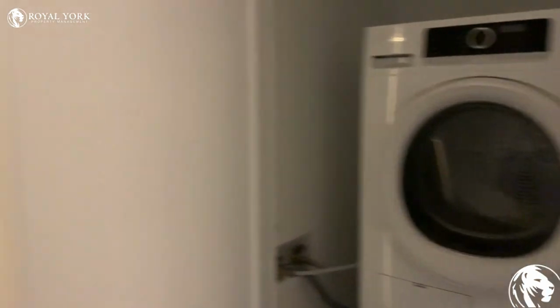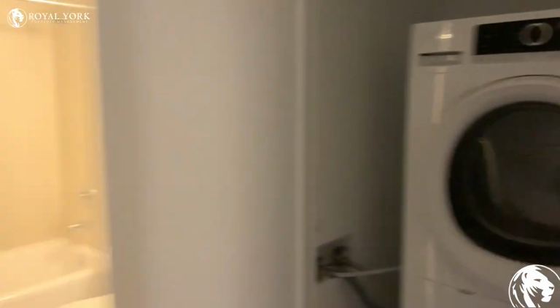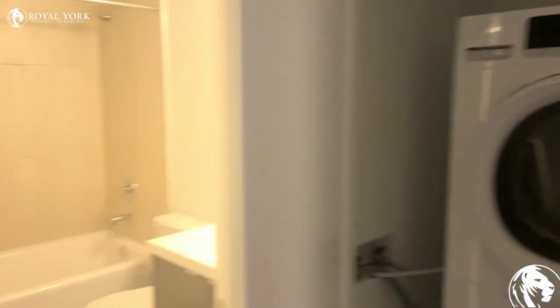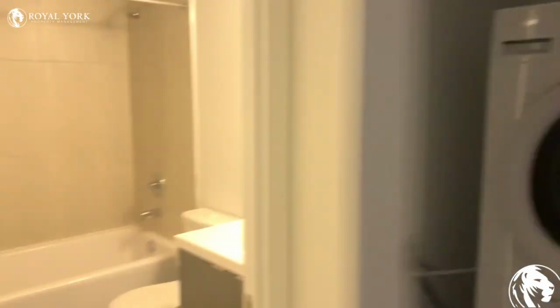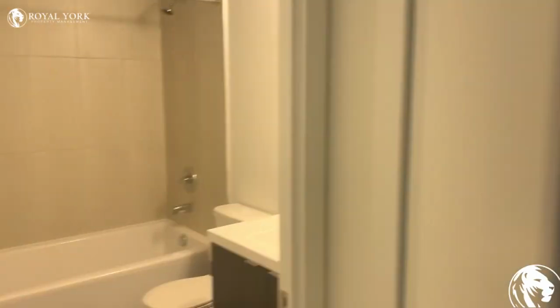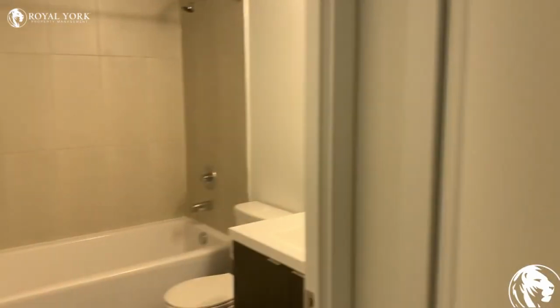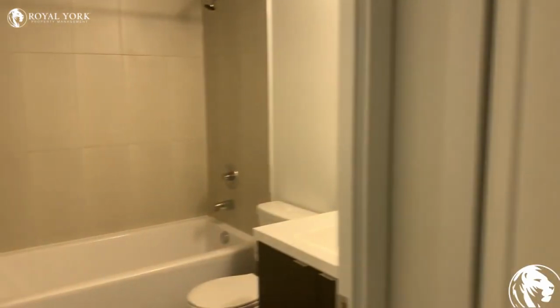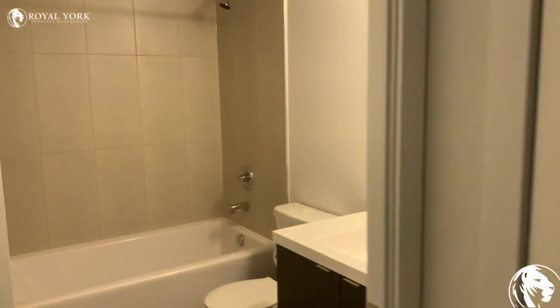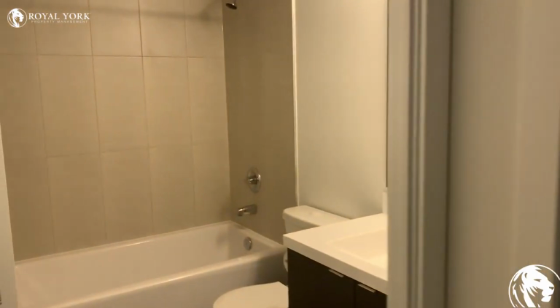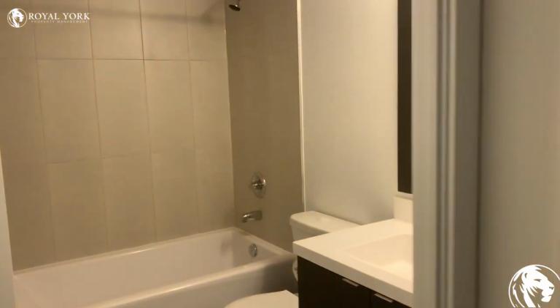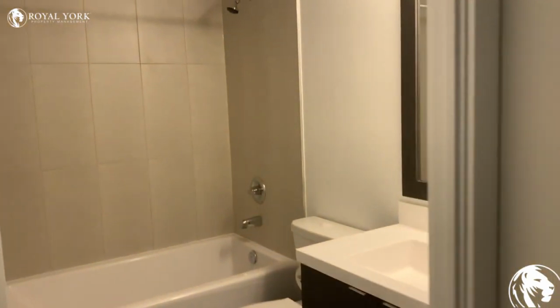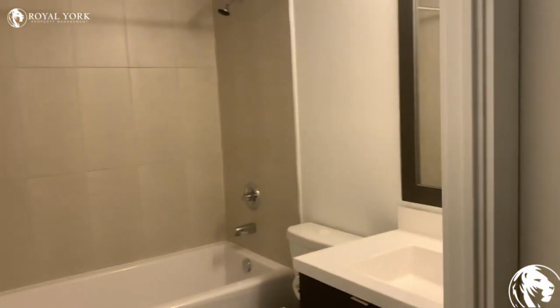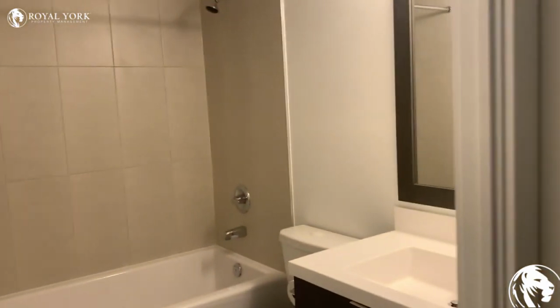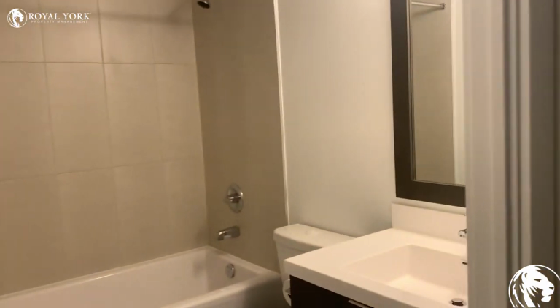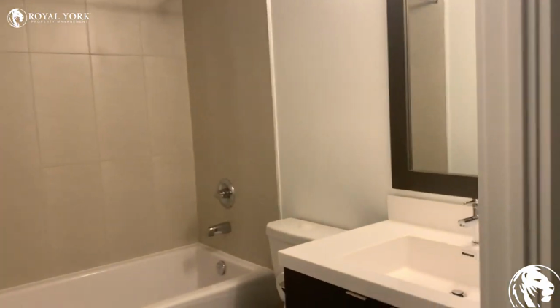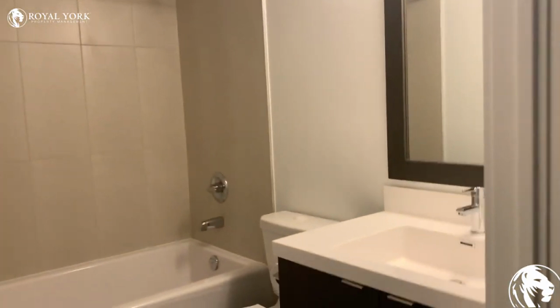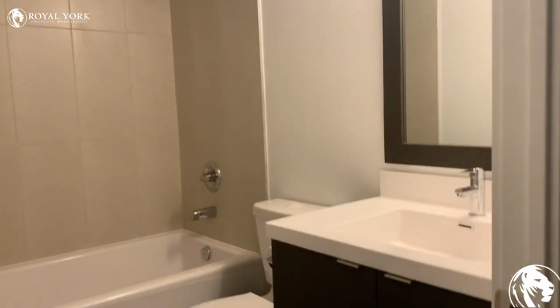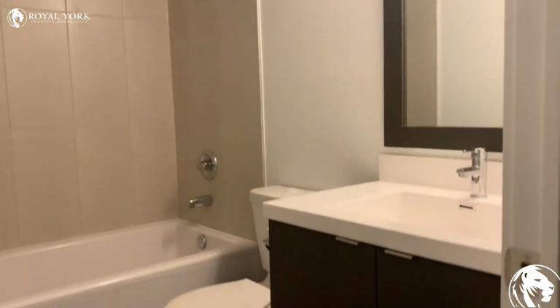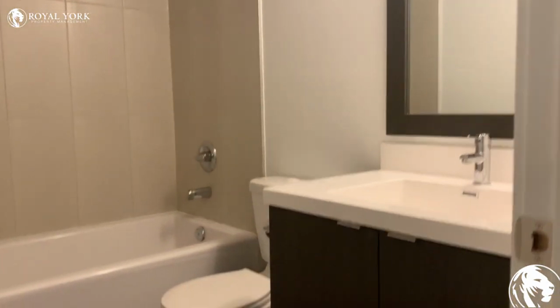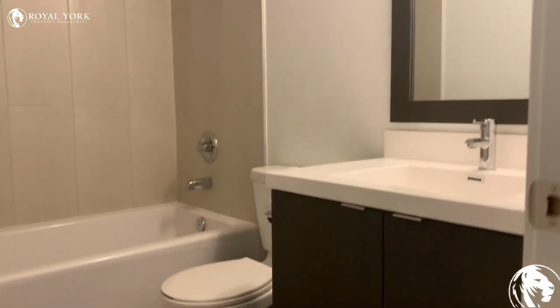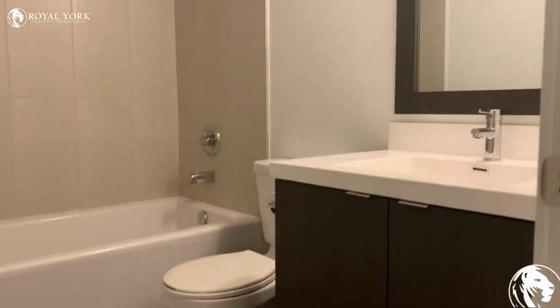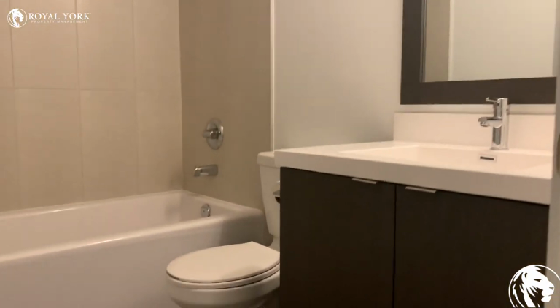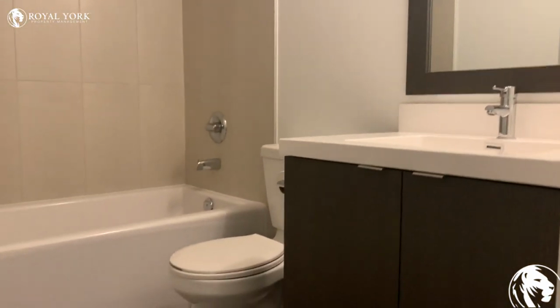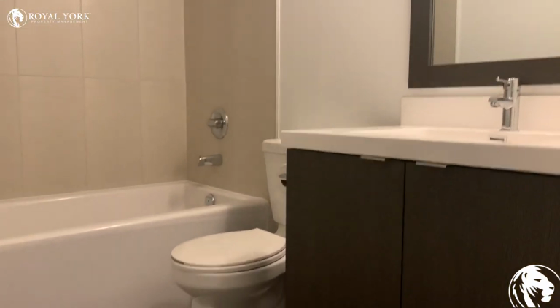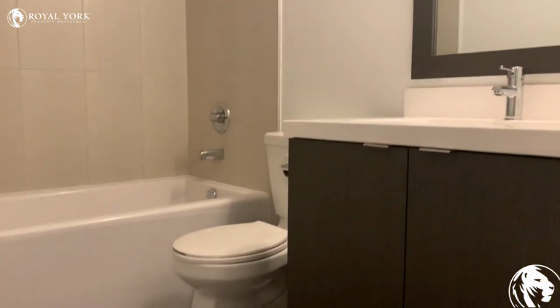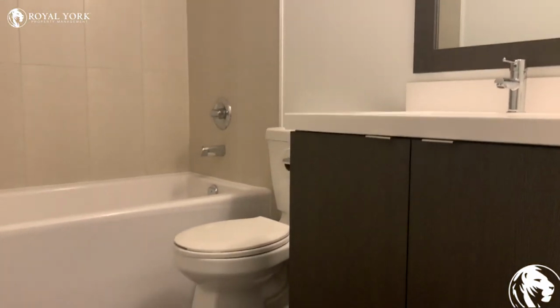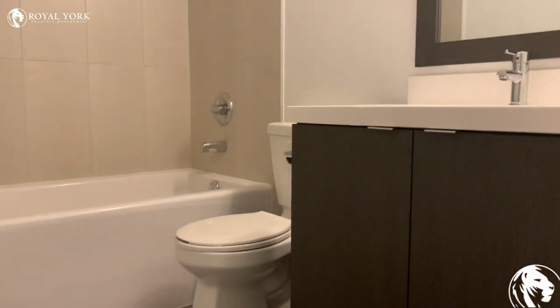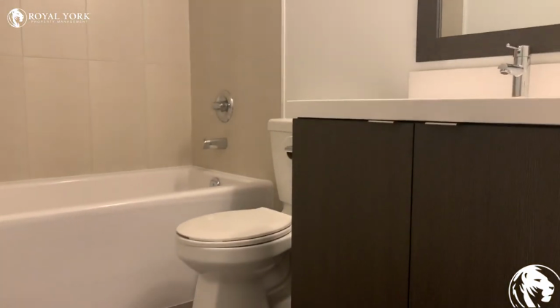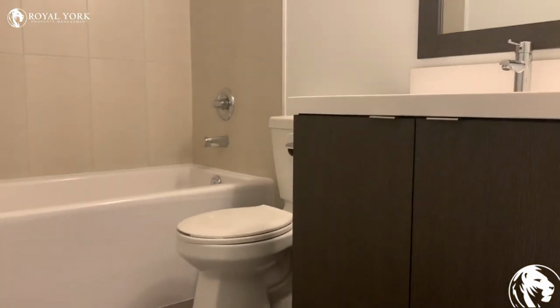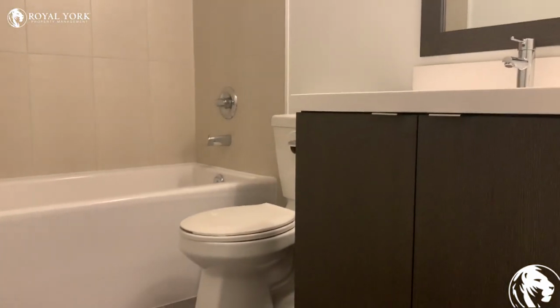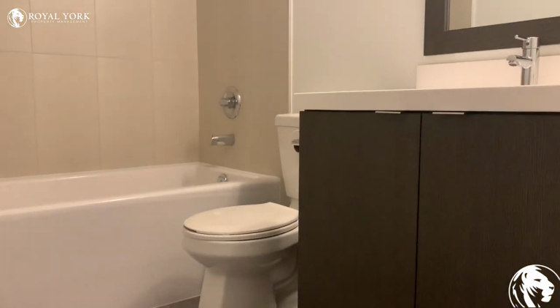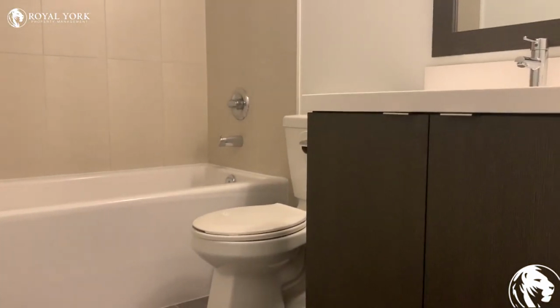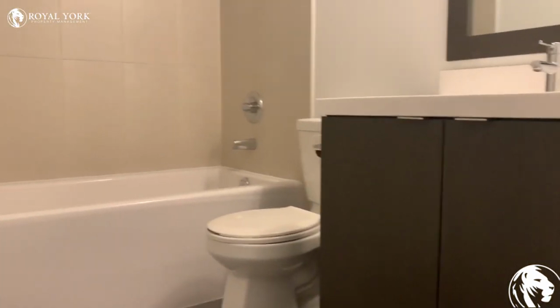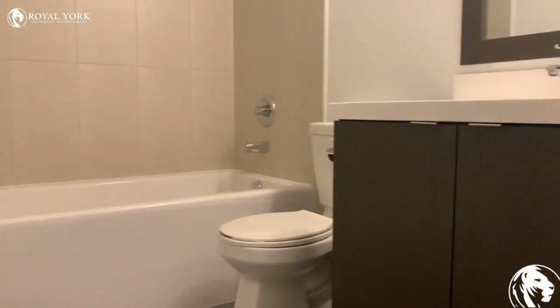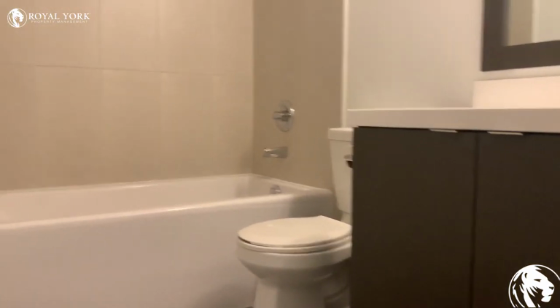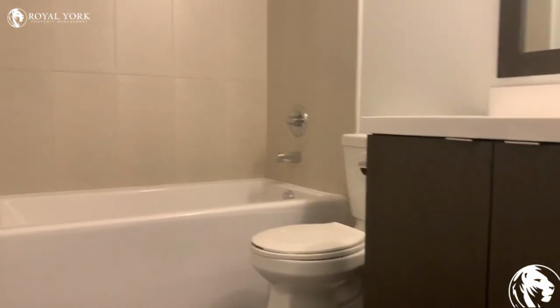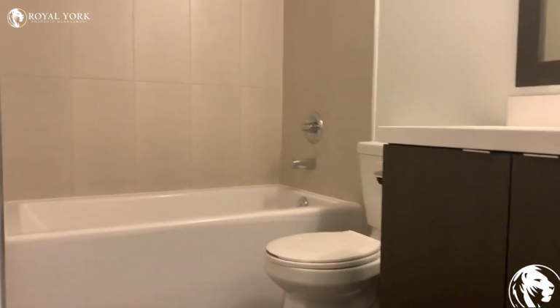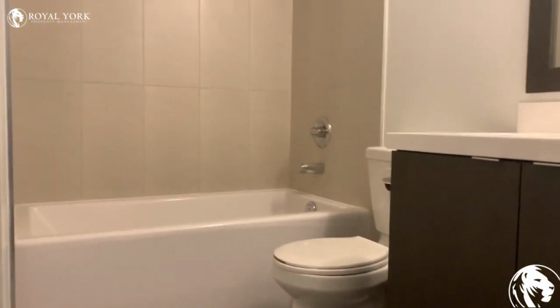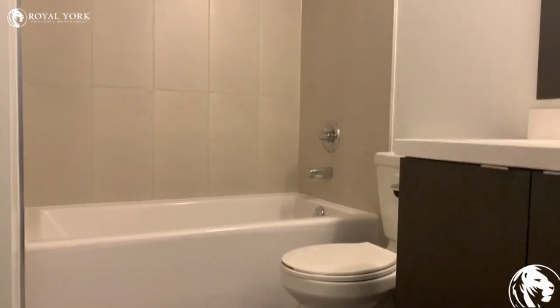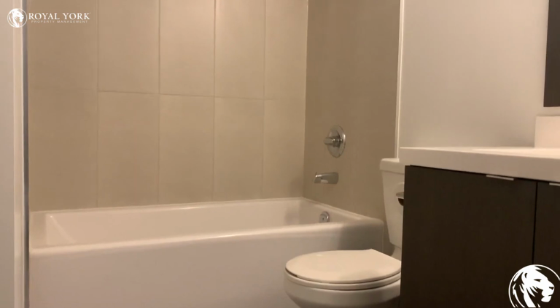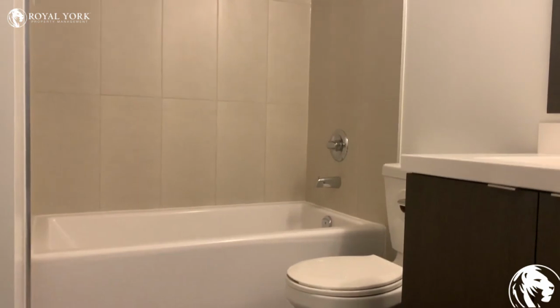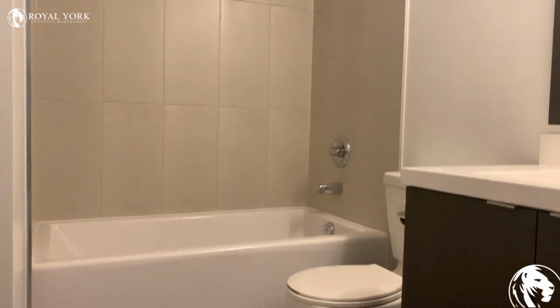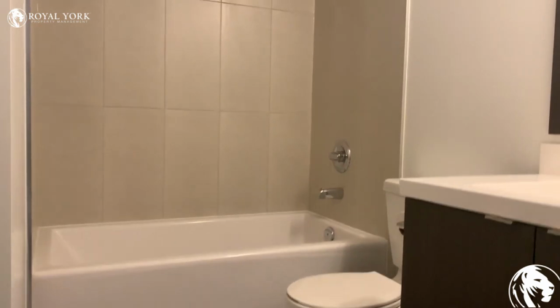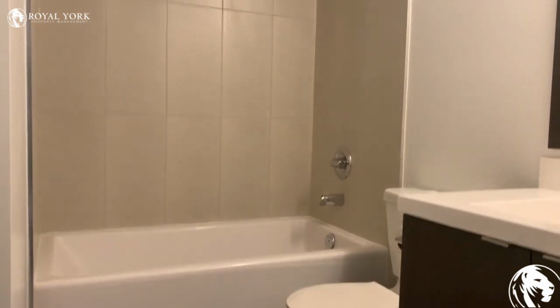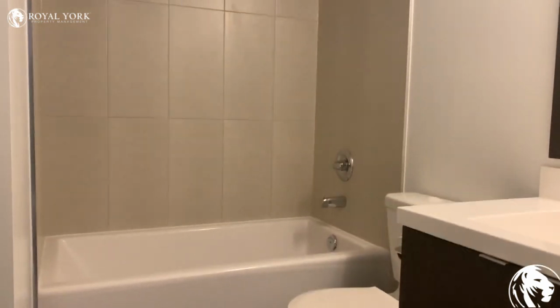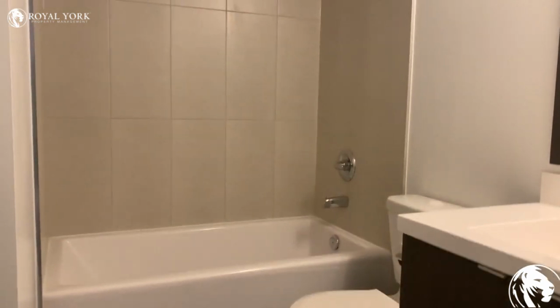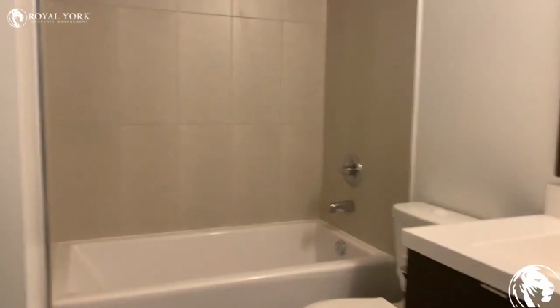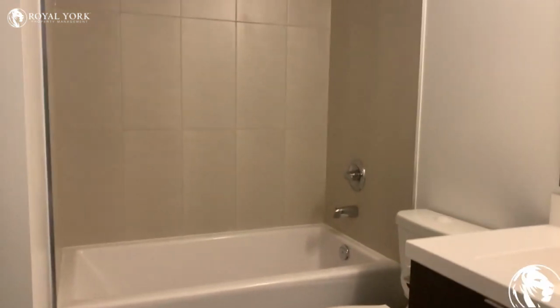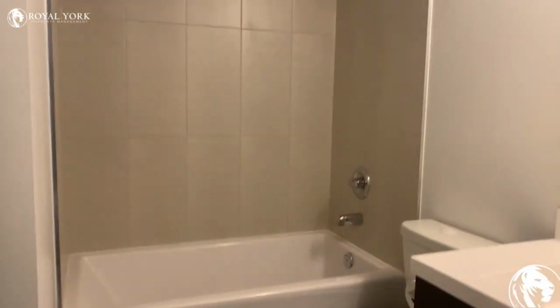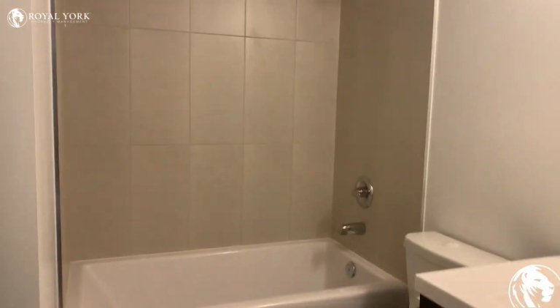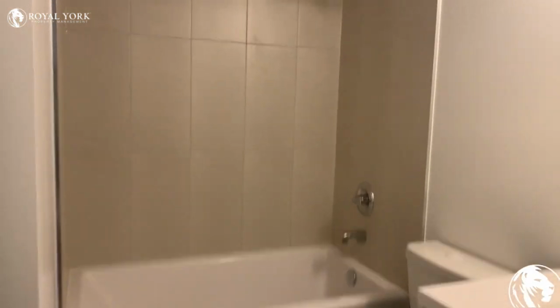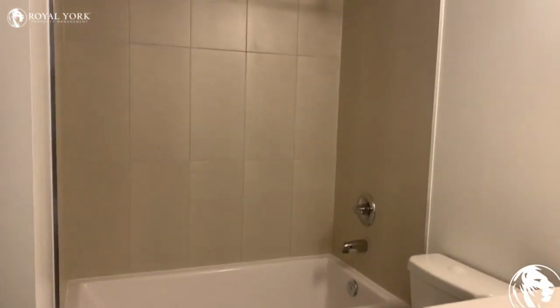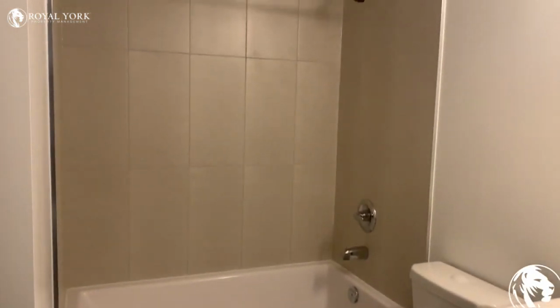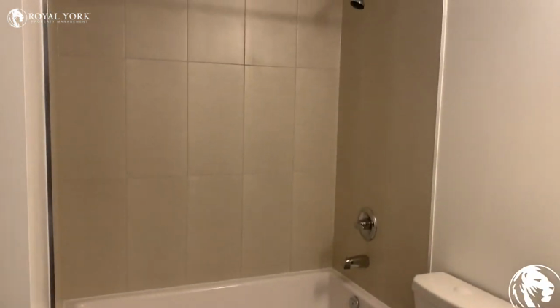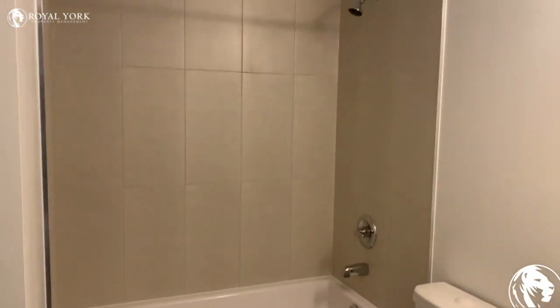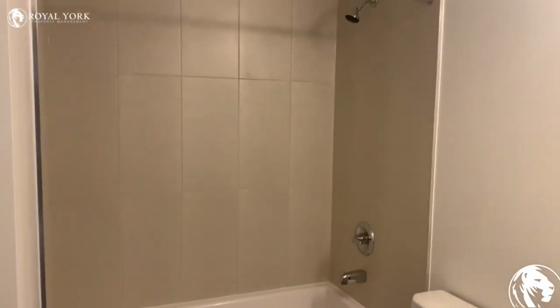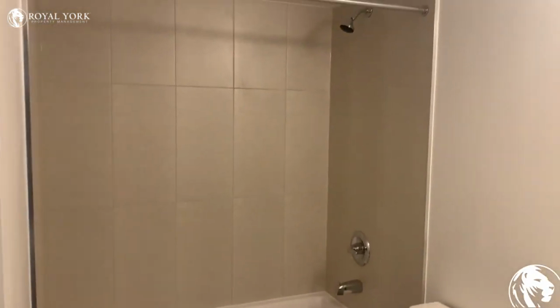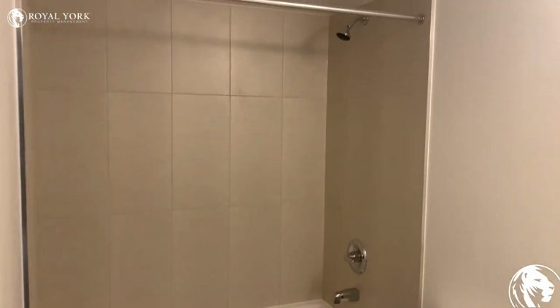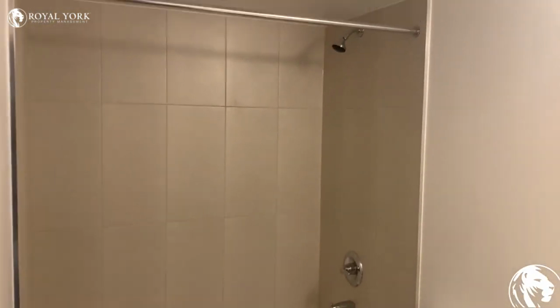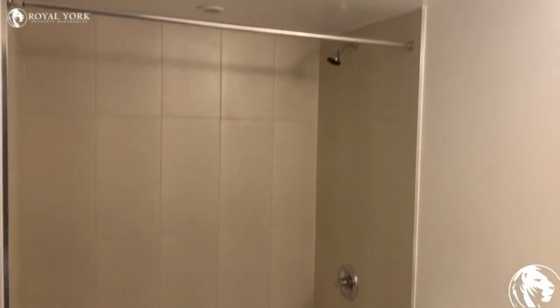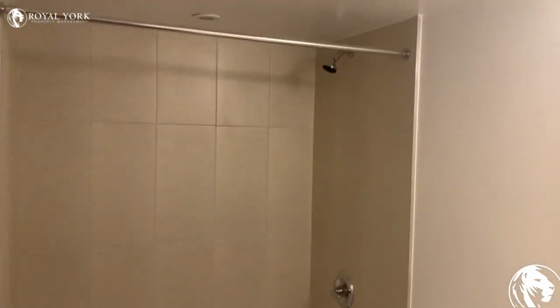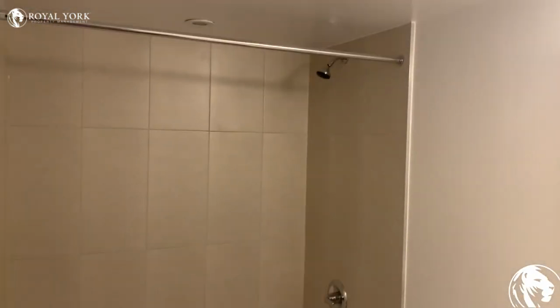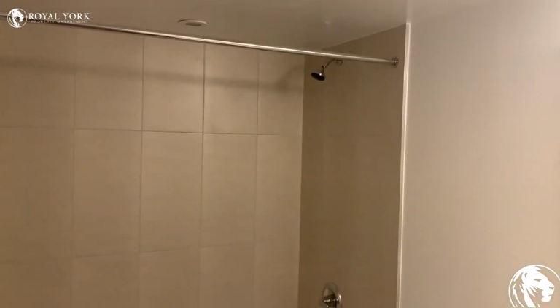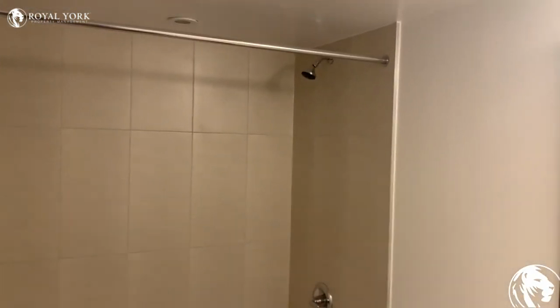And finally, we have the bathroom with the tub. Again, everything is brand new.